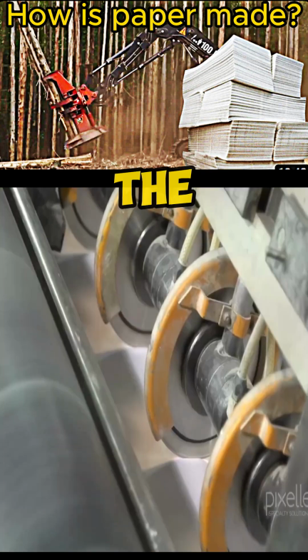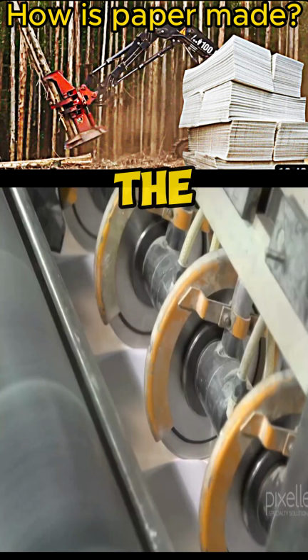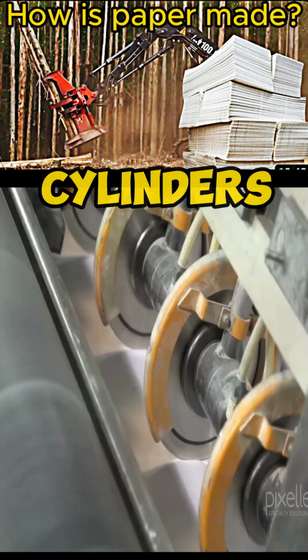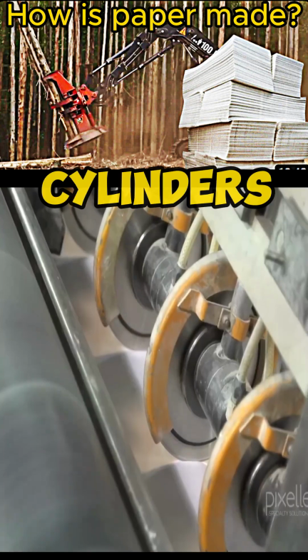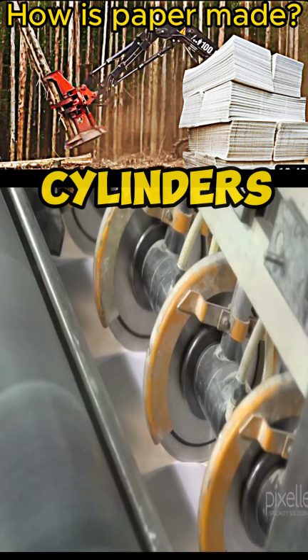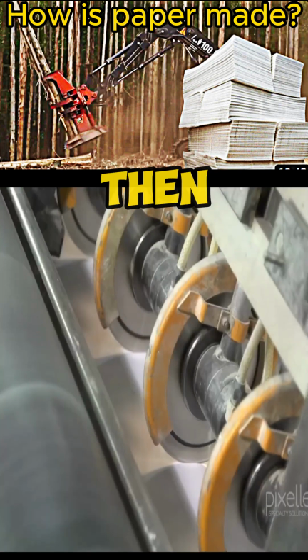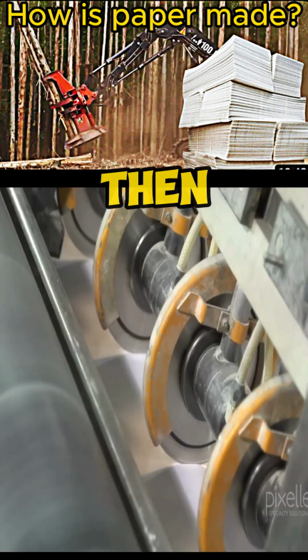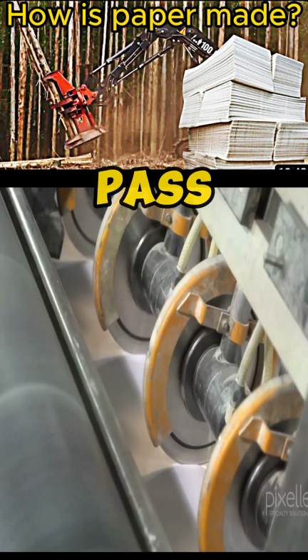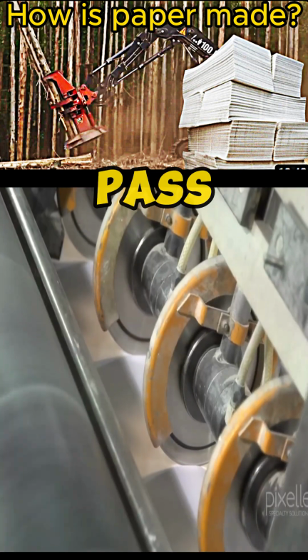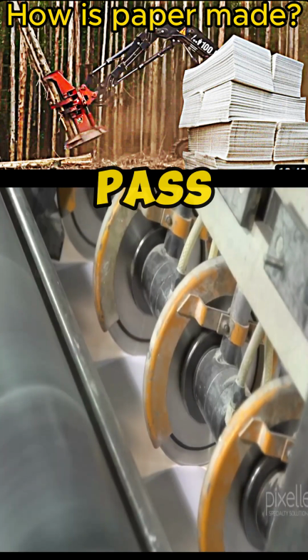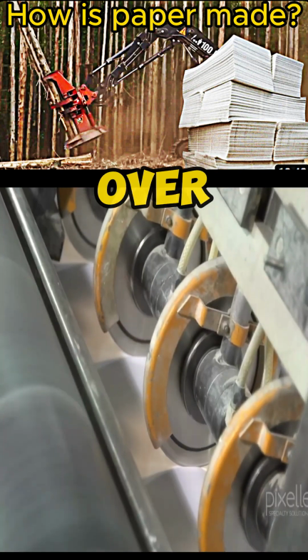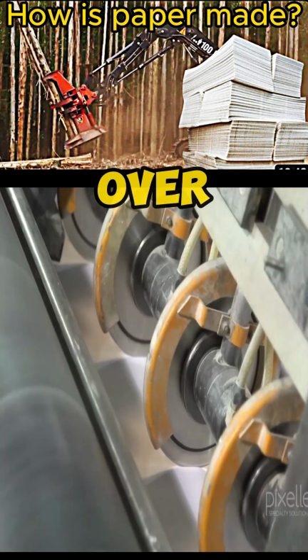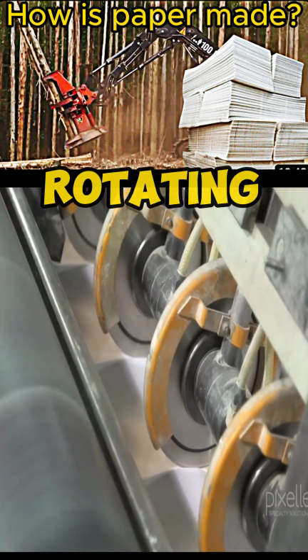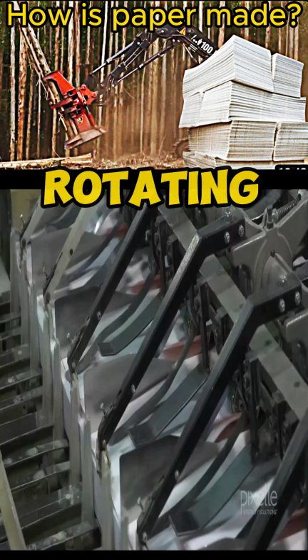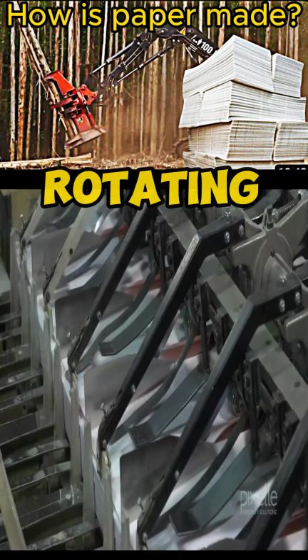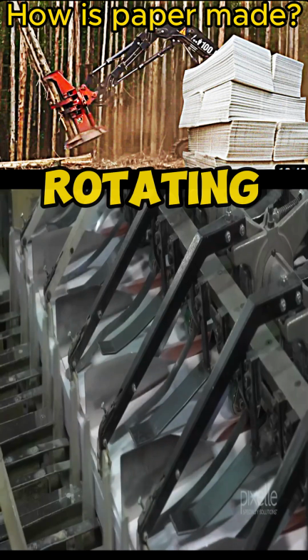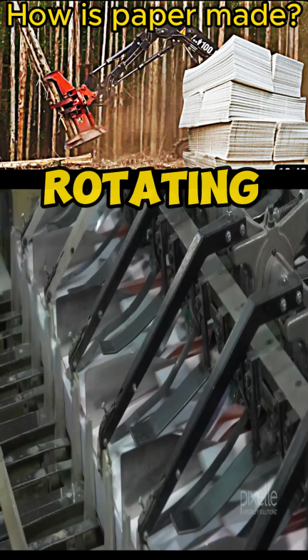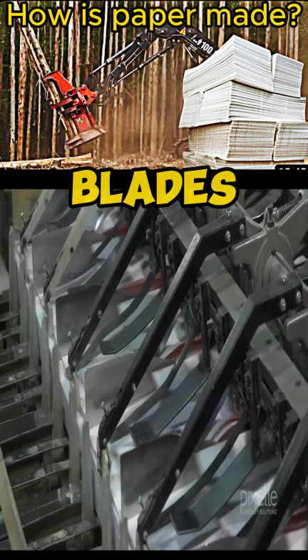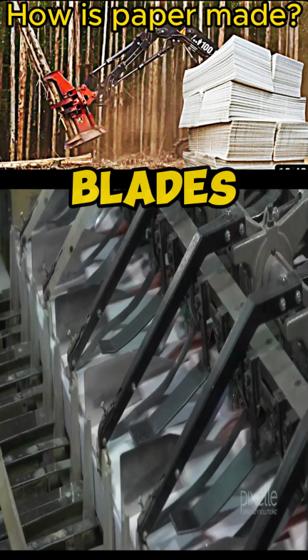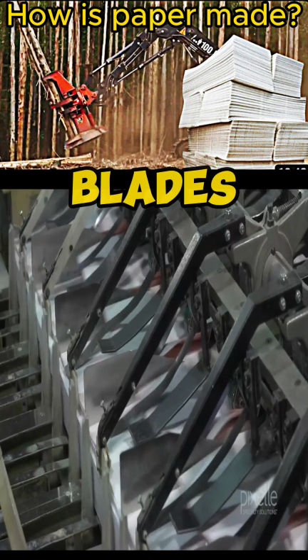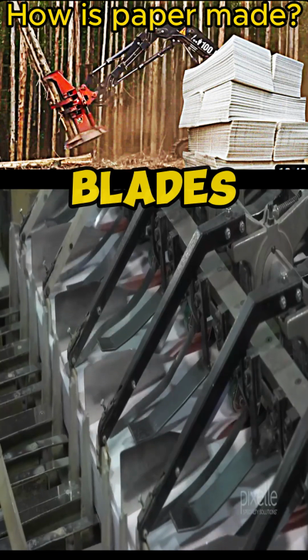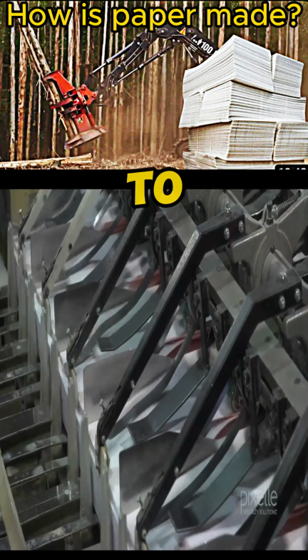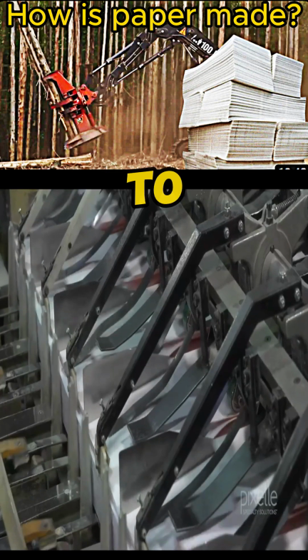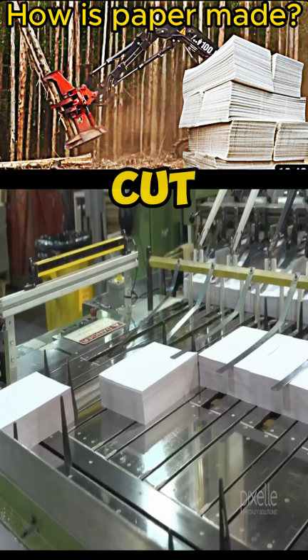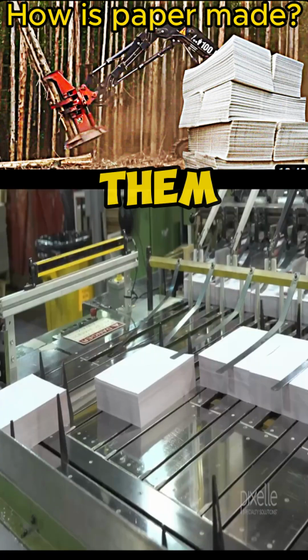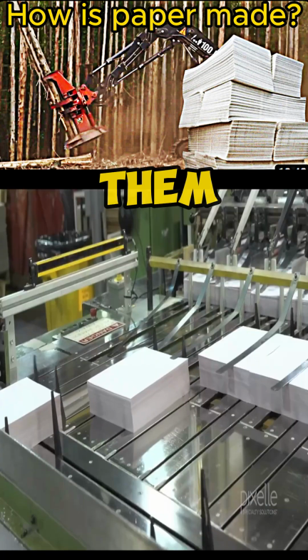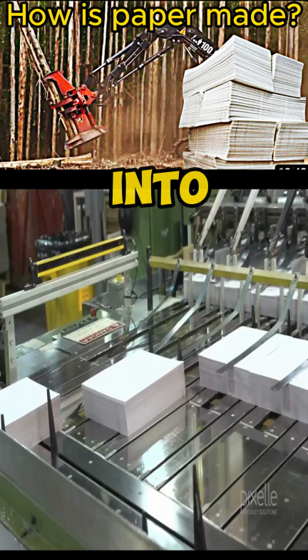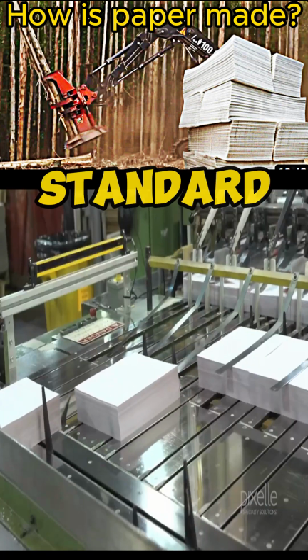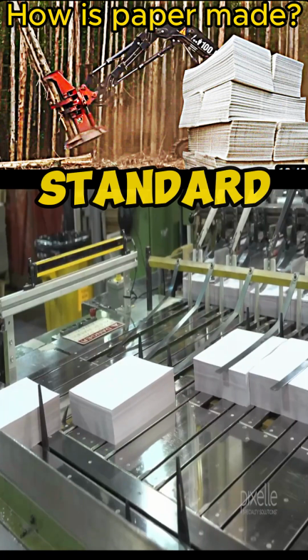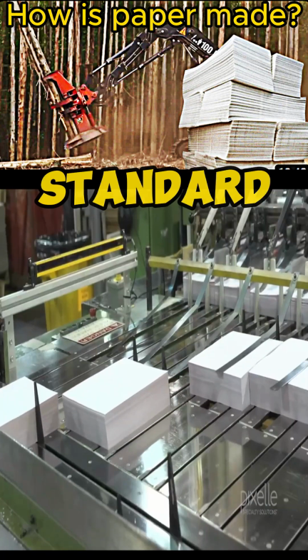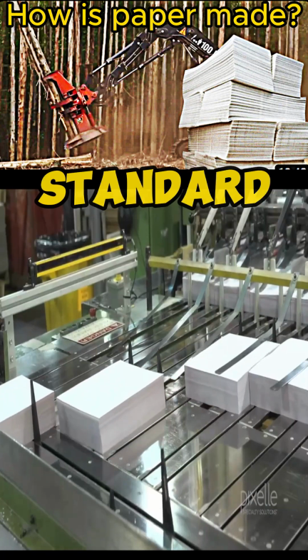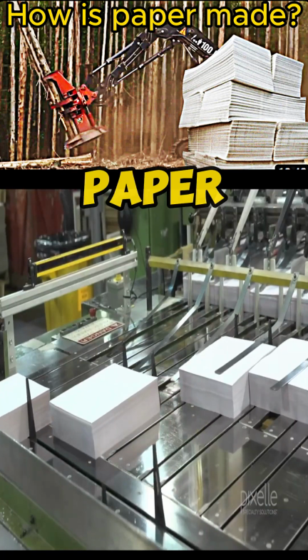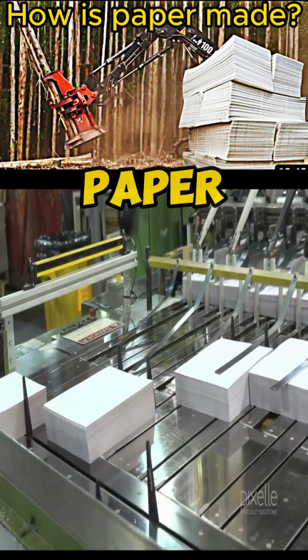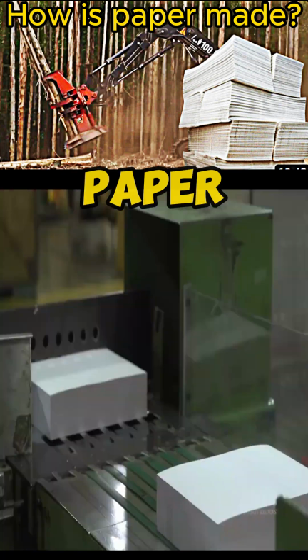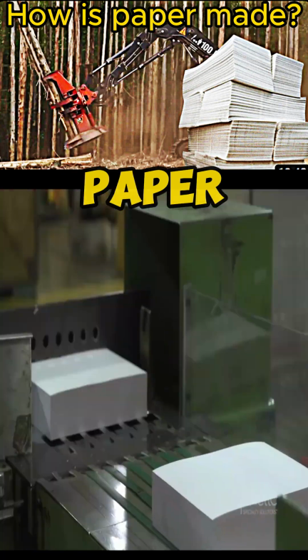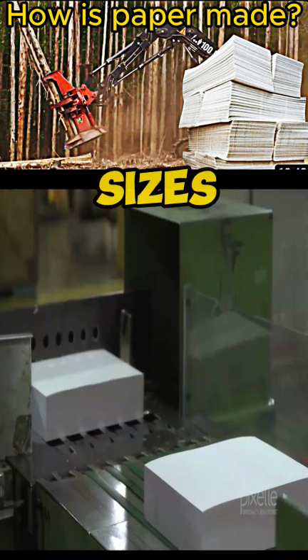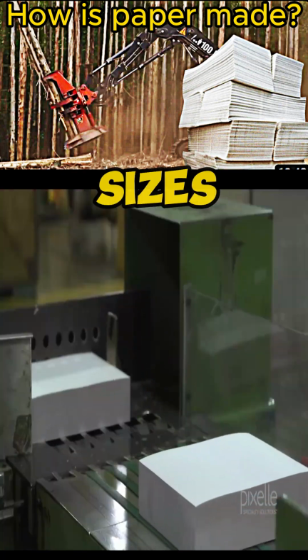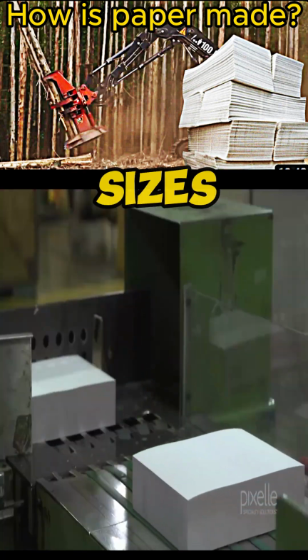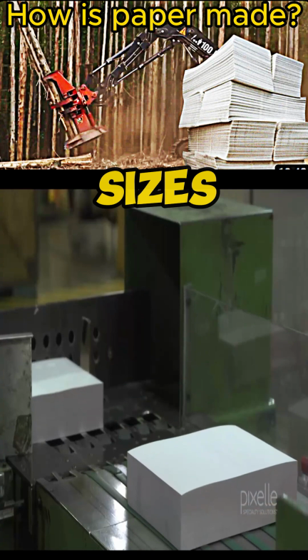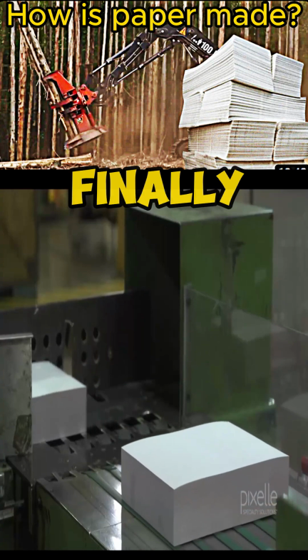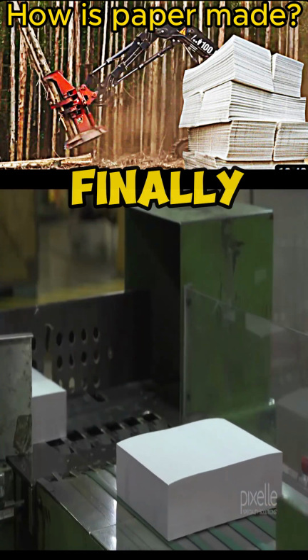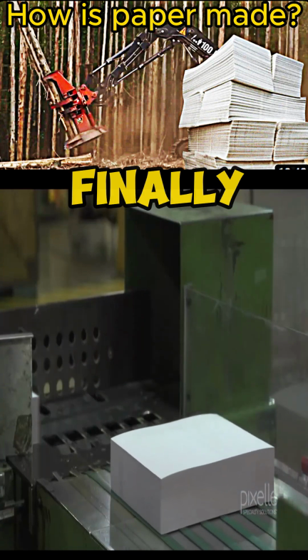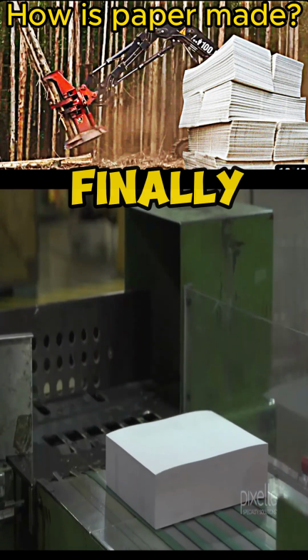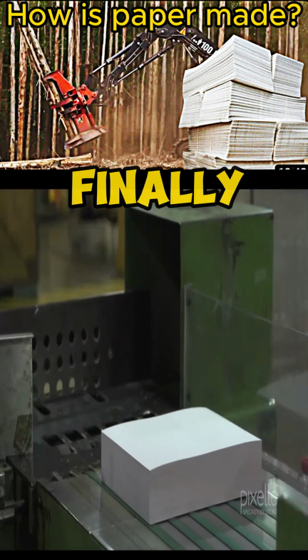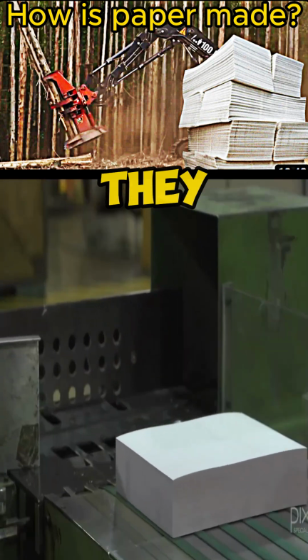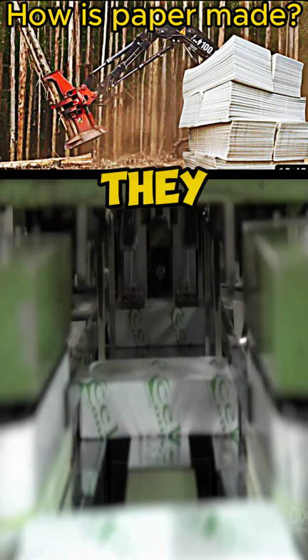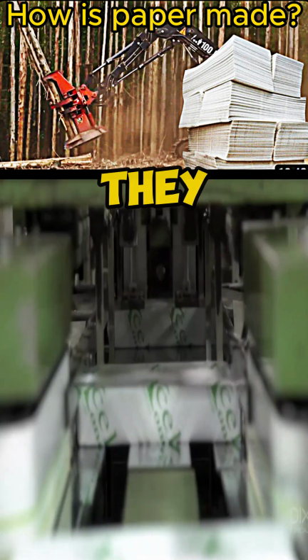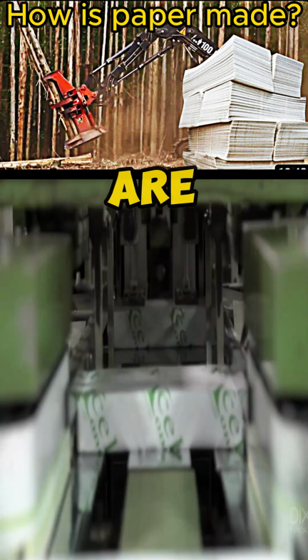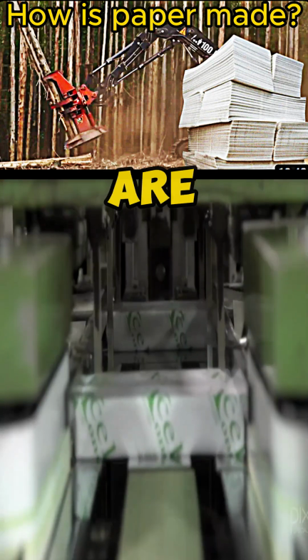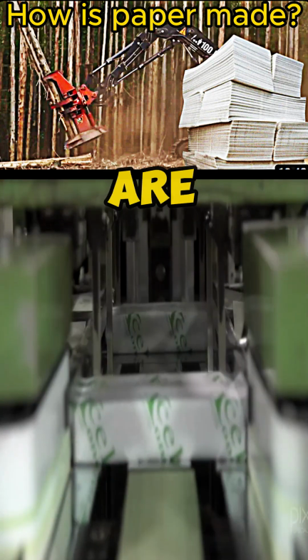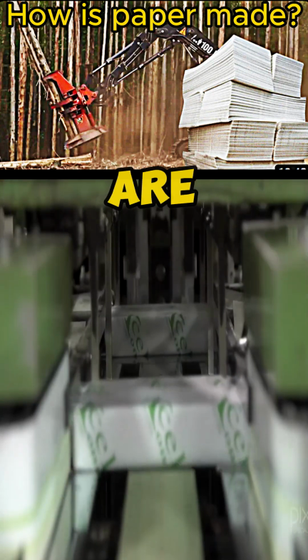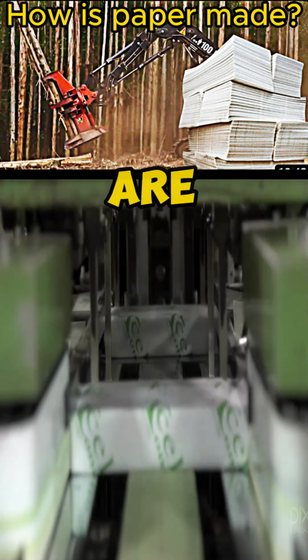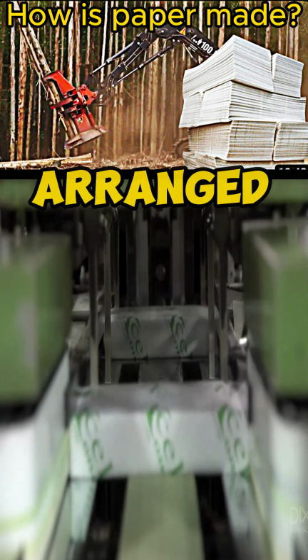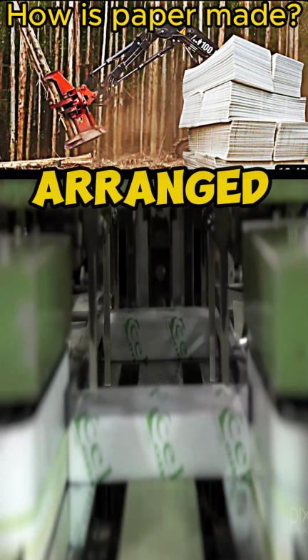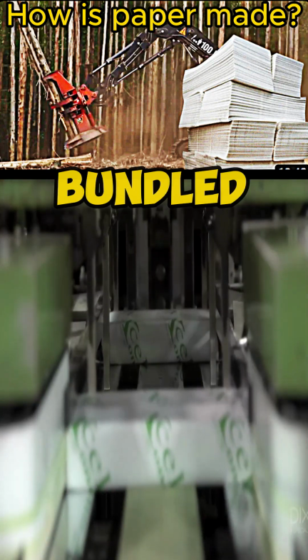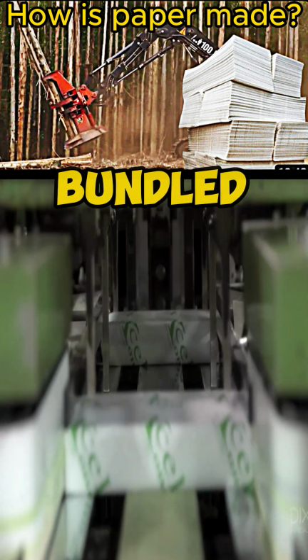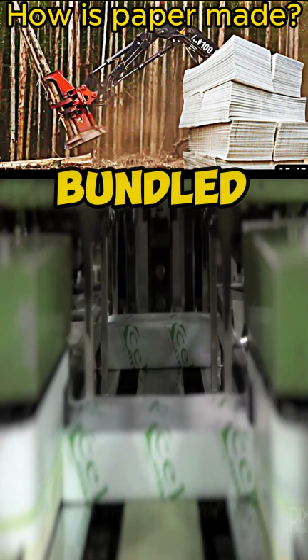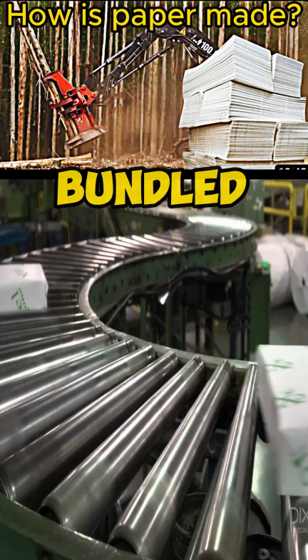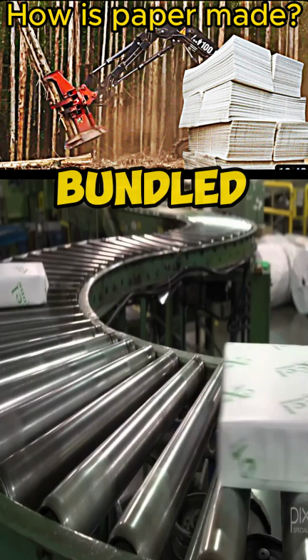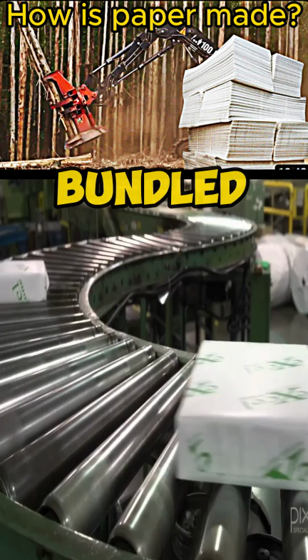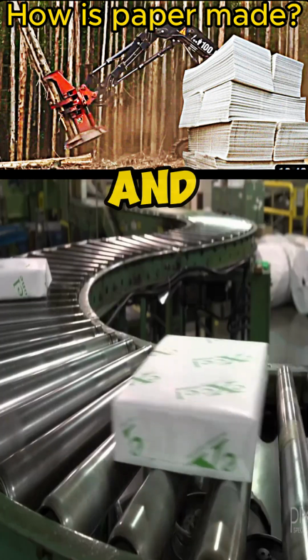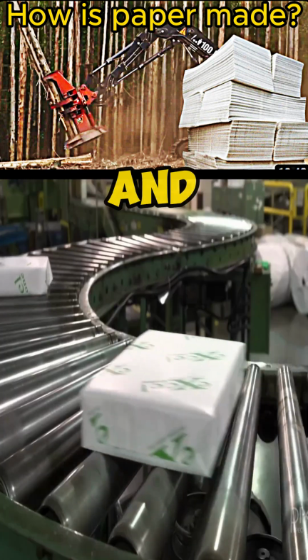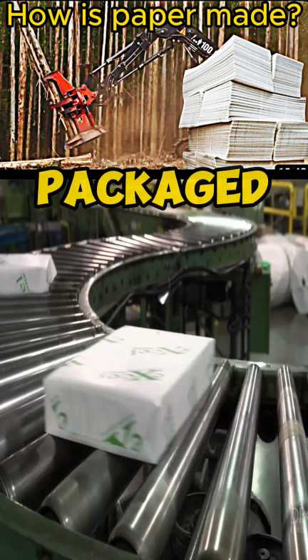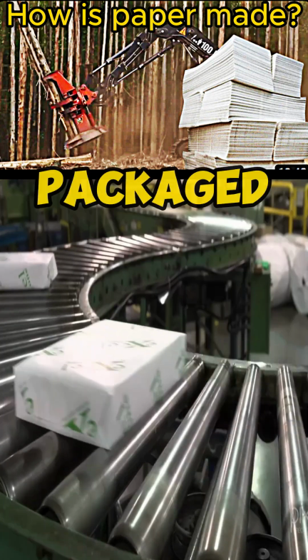The cylinders then pass over rotating blades to cut them into standard paper sizes. Finally, they are arranged, bundled, and packaged.